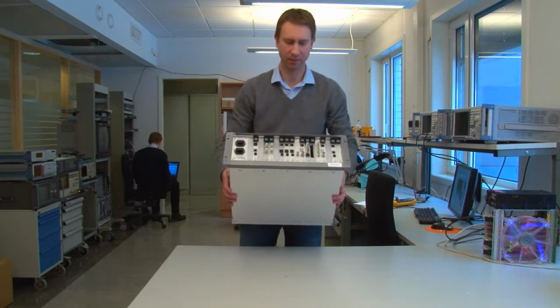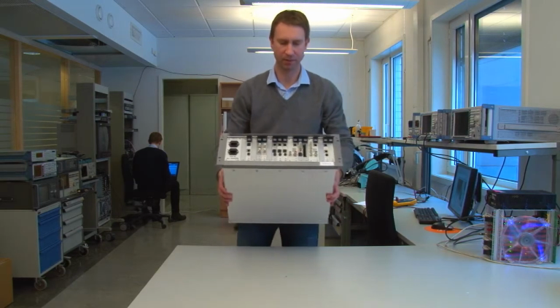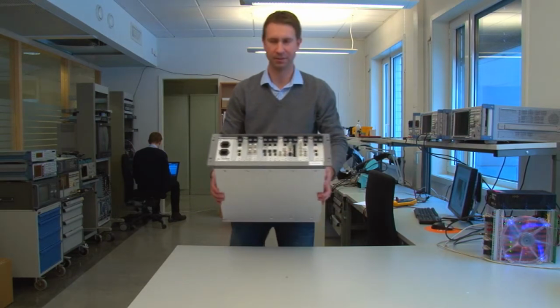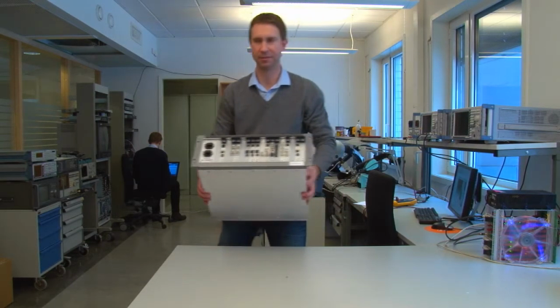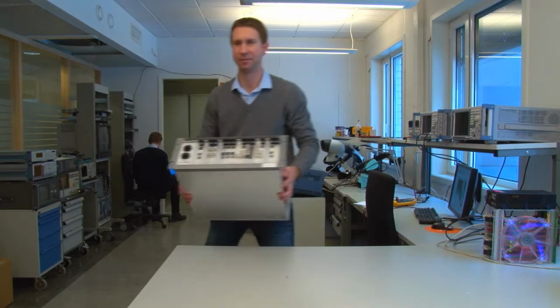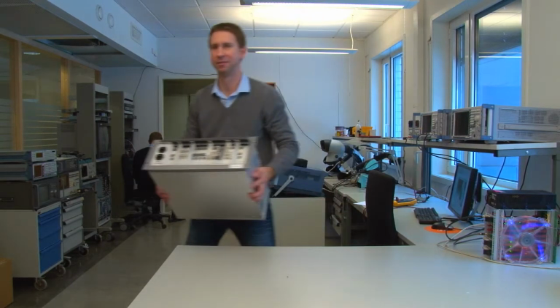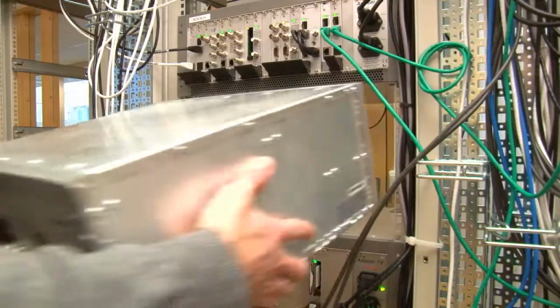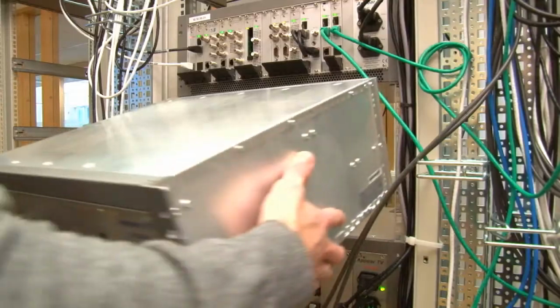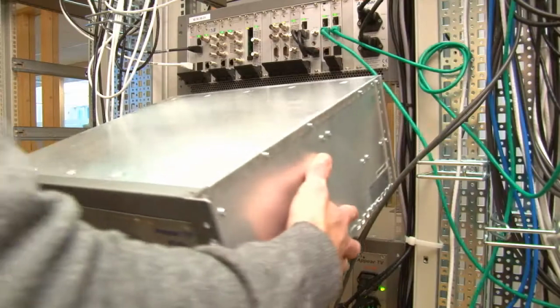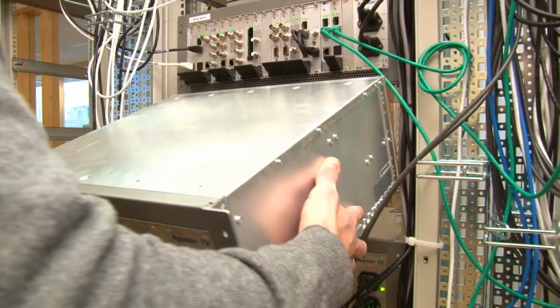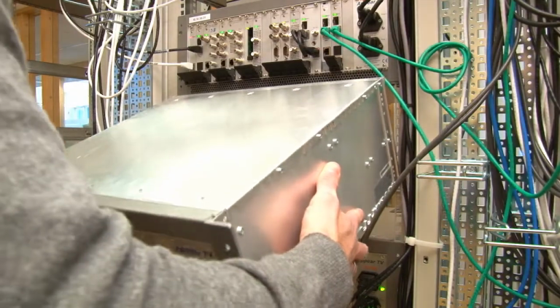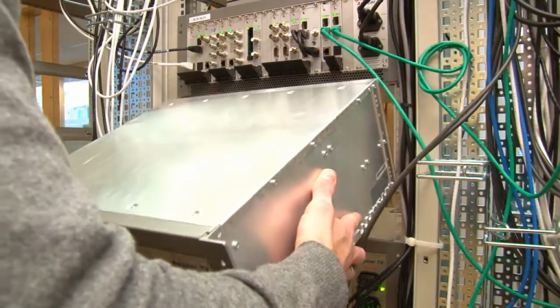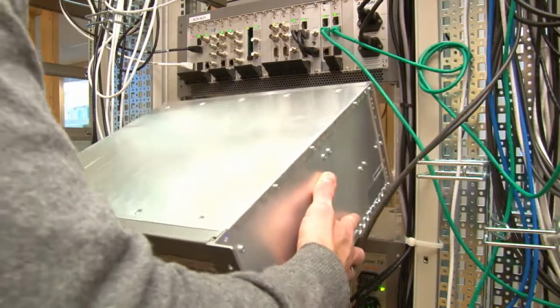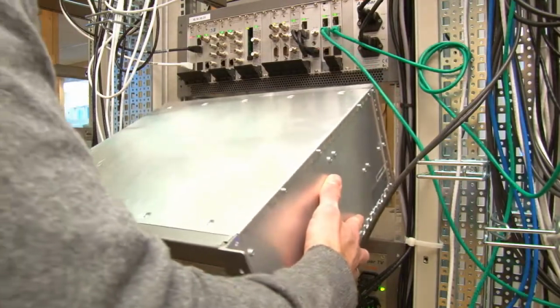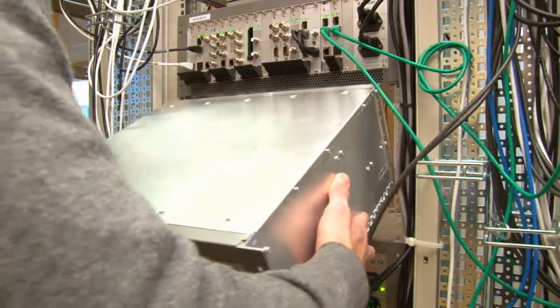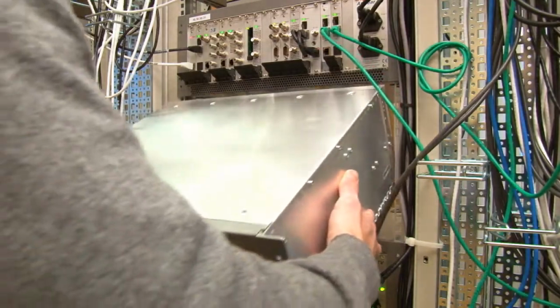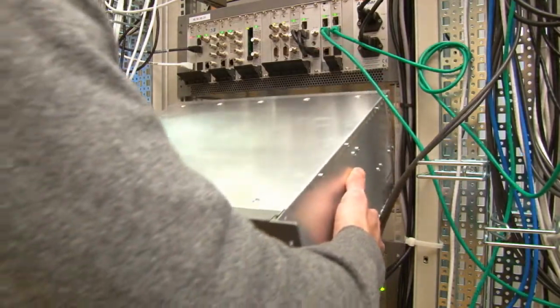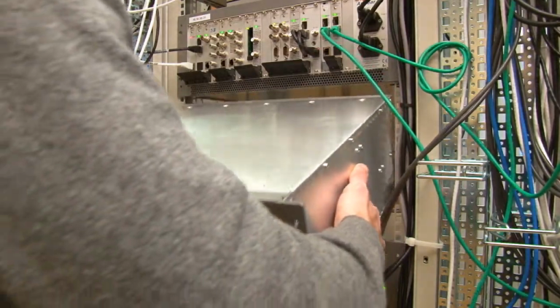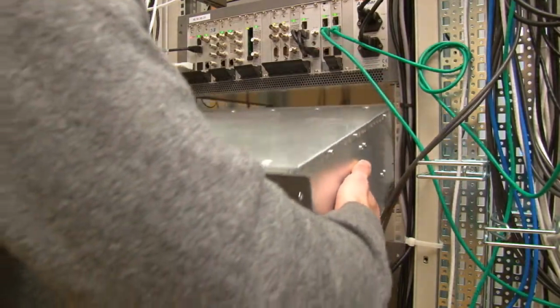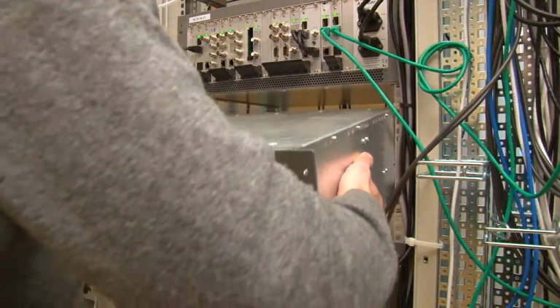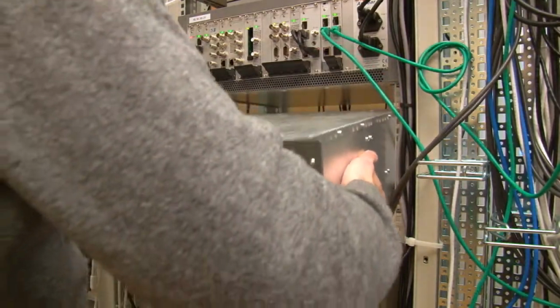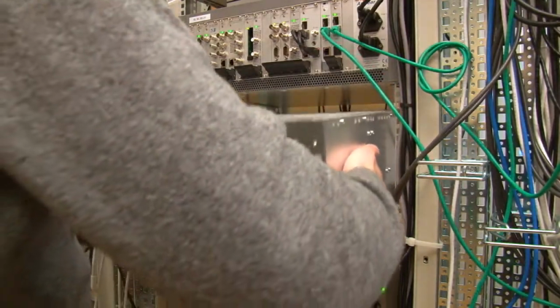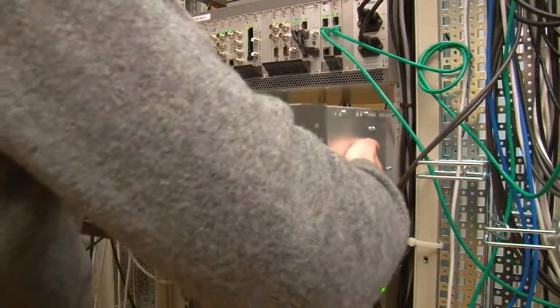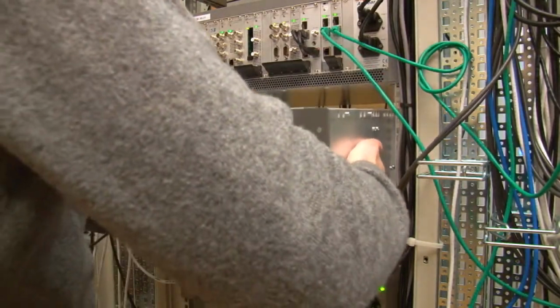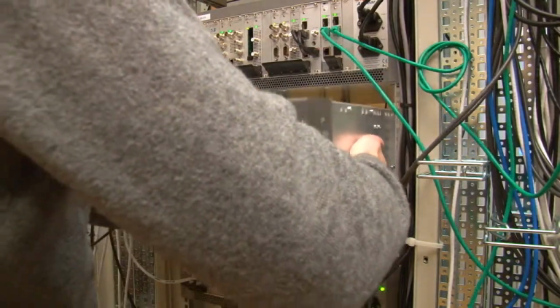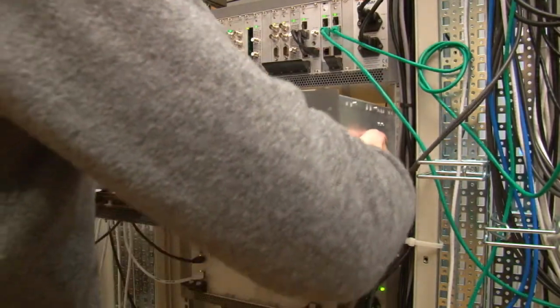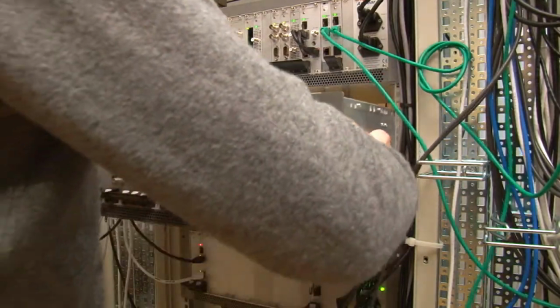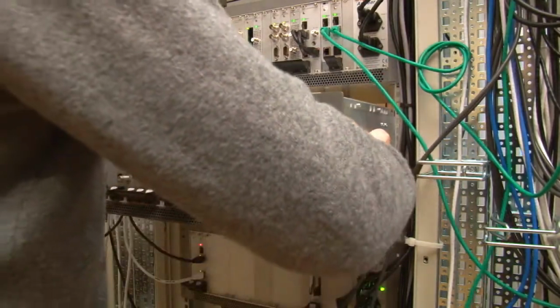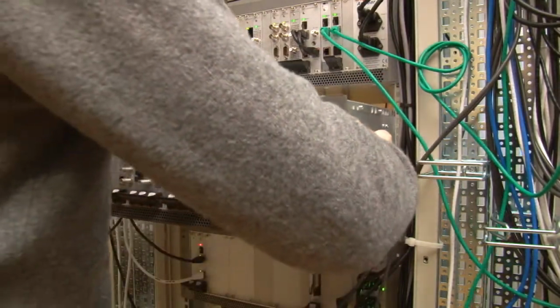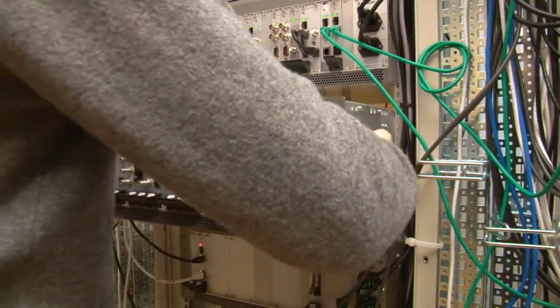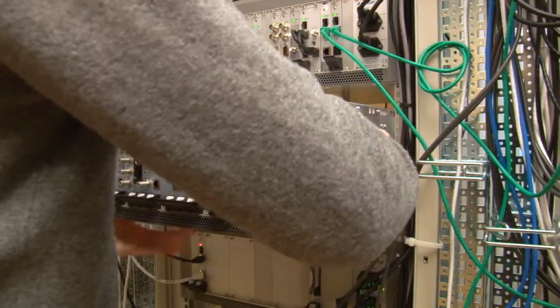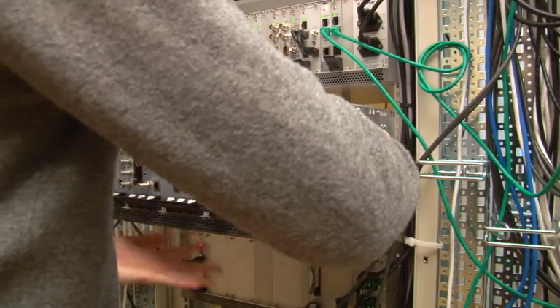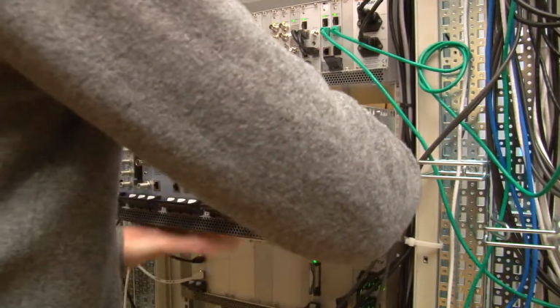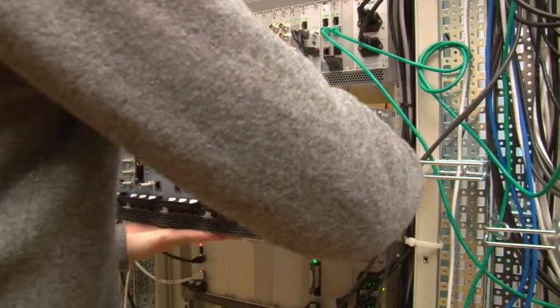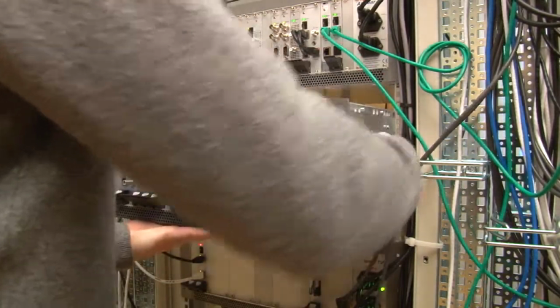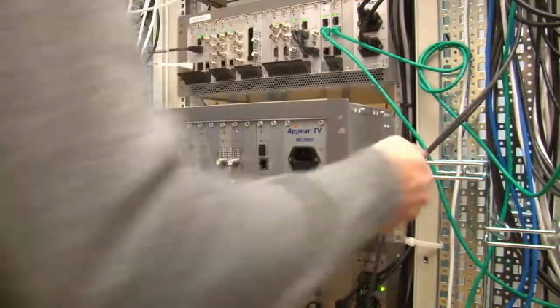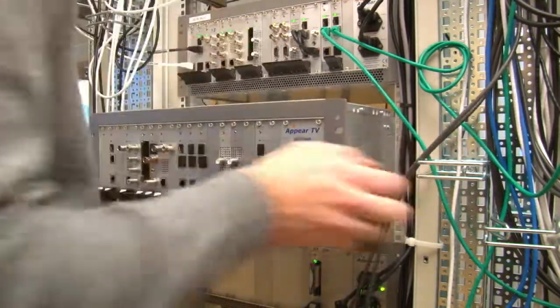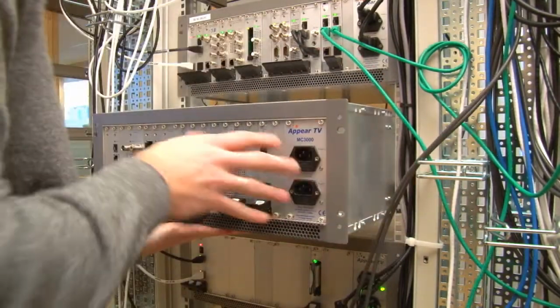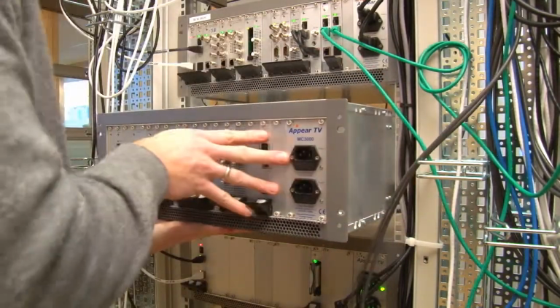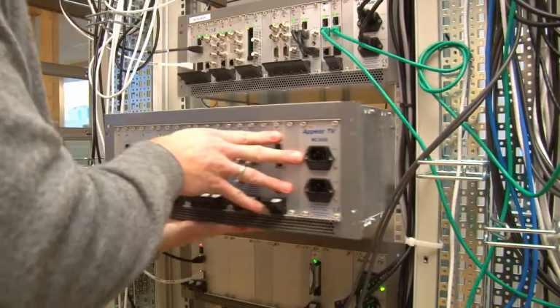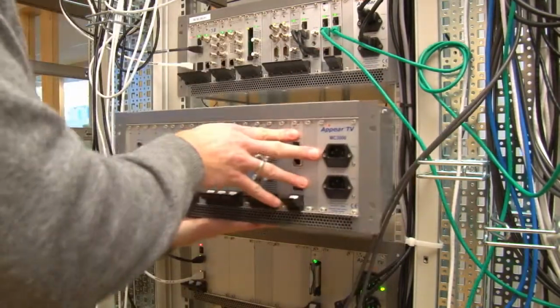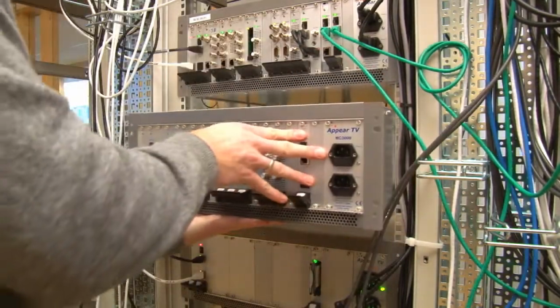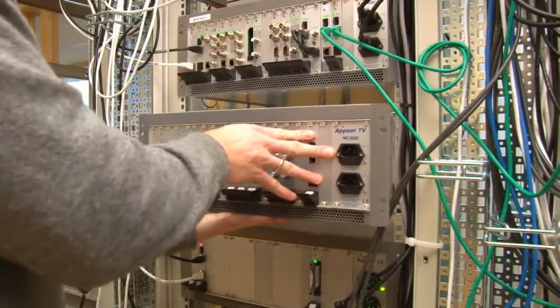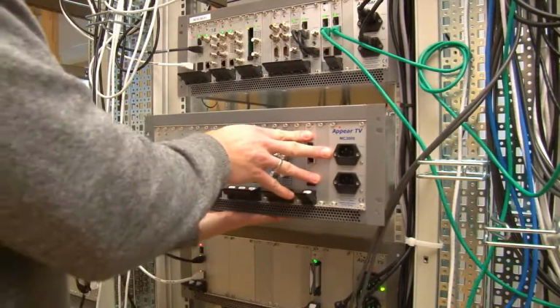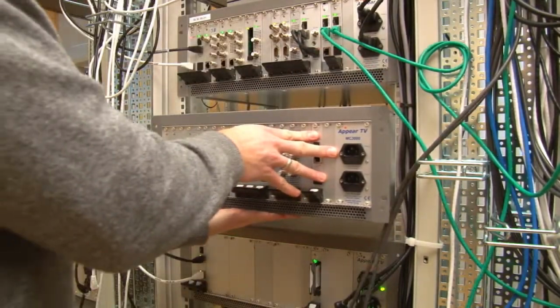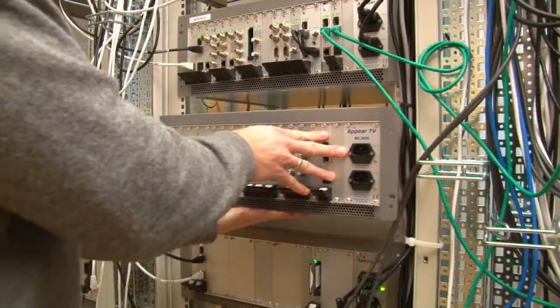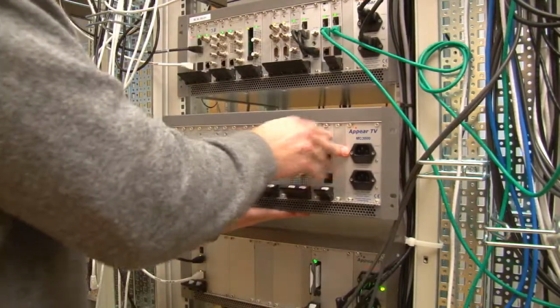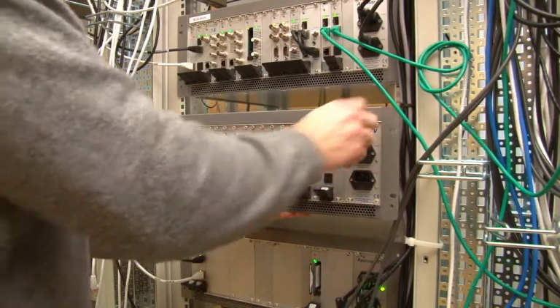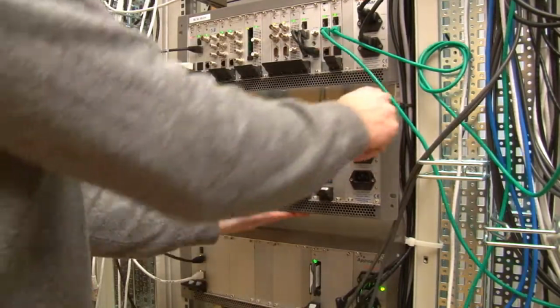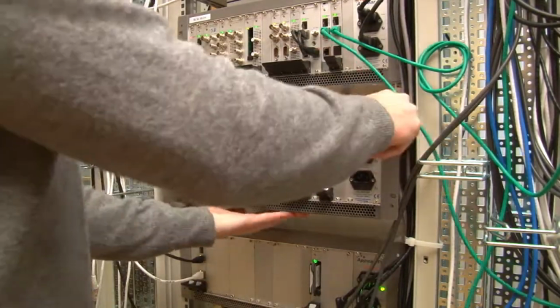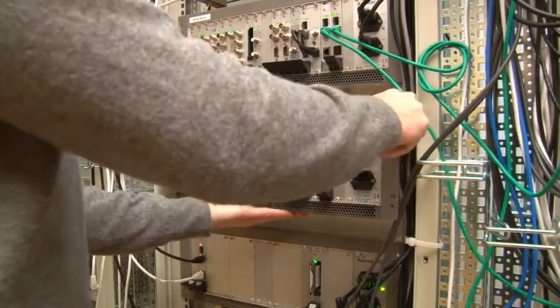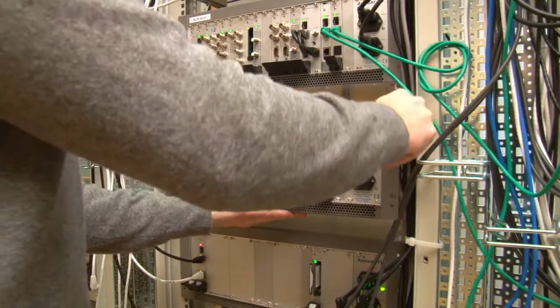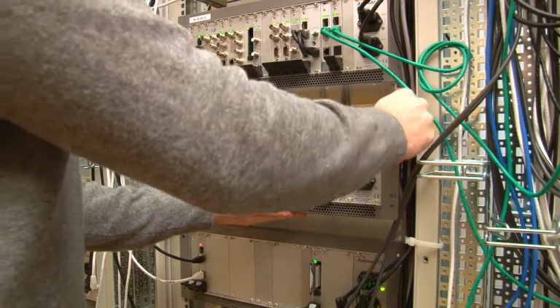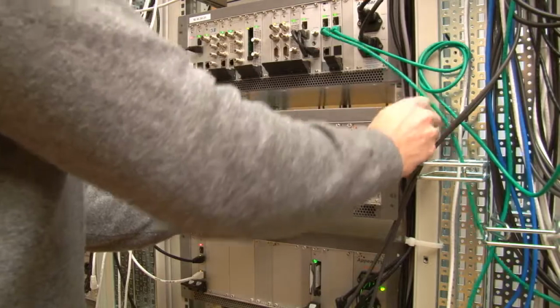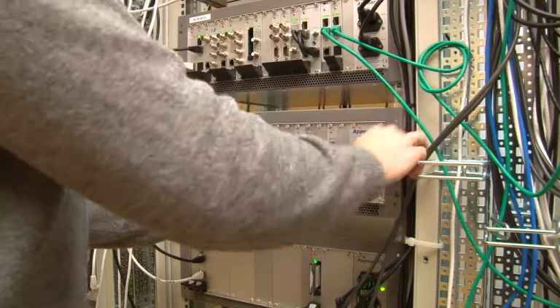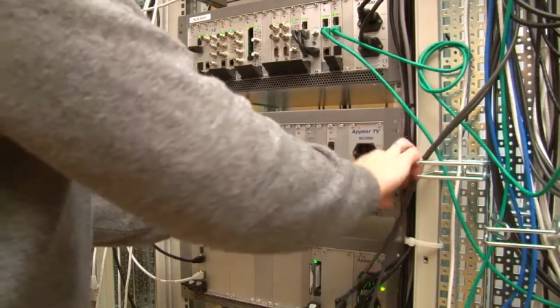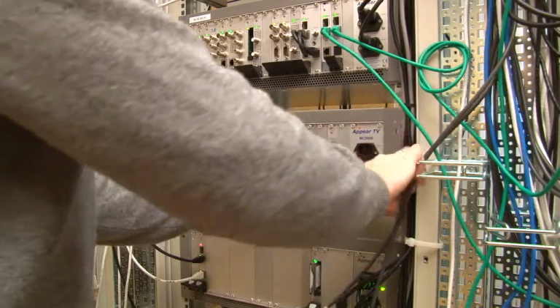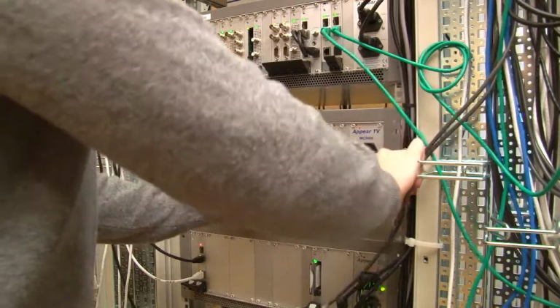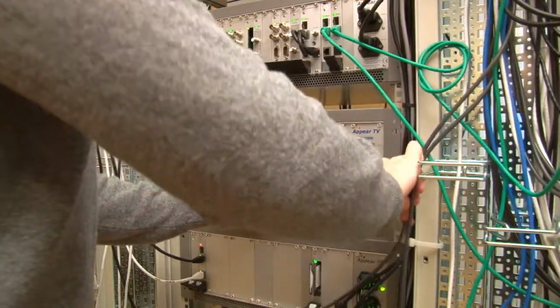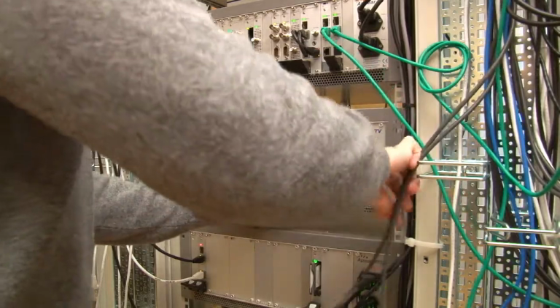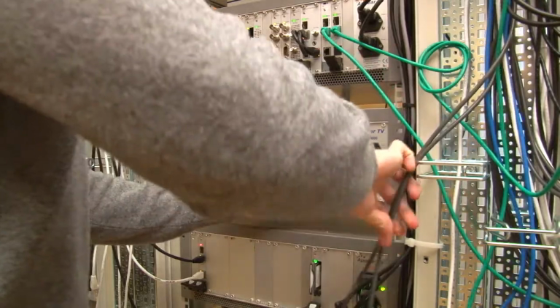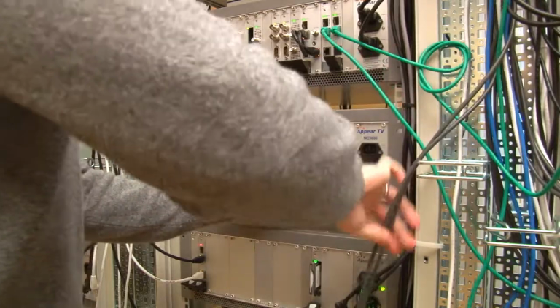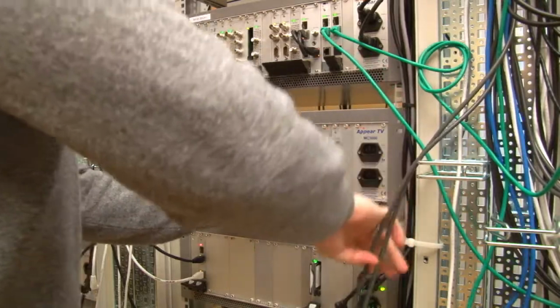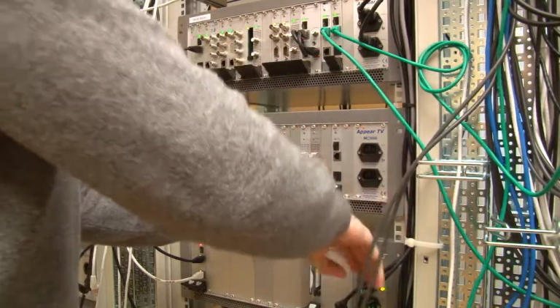Place your Appear TV unit back in the rack, connect all the cables, and power the unit up.